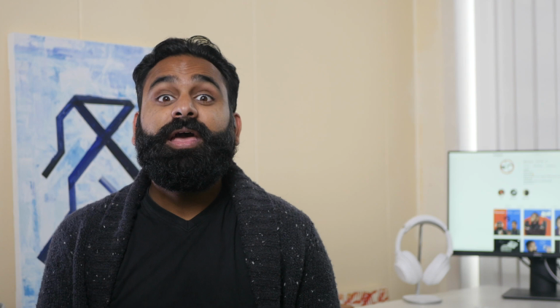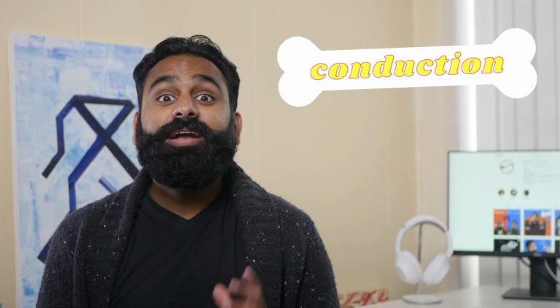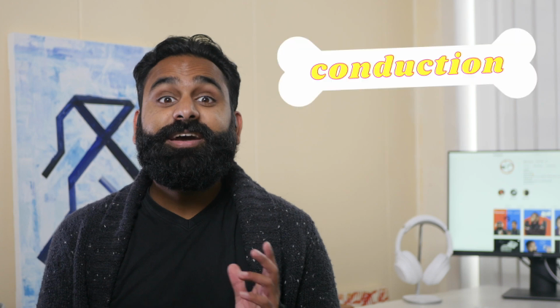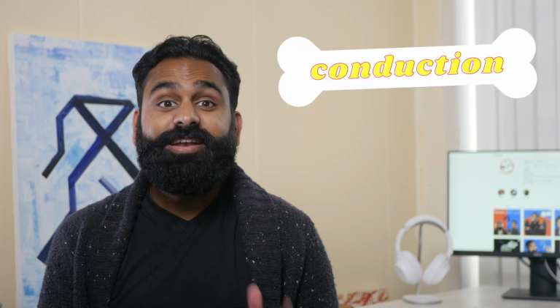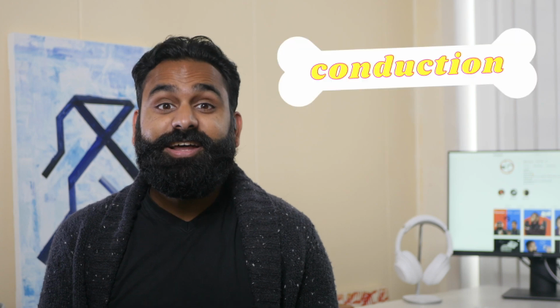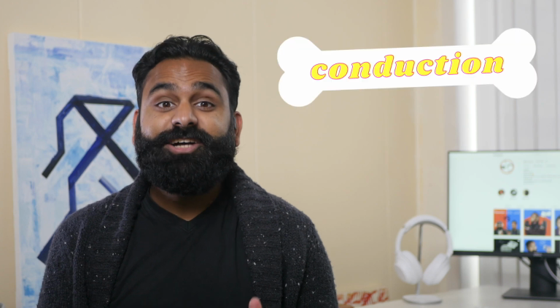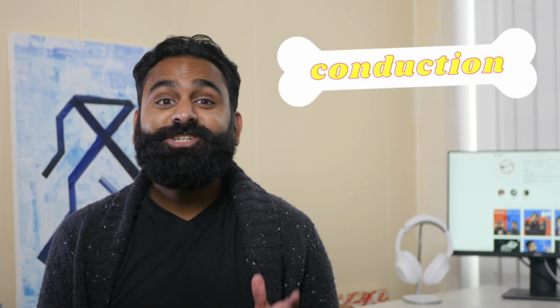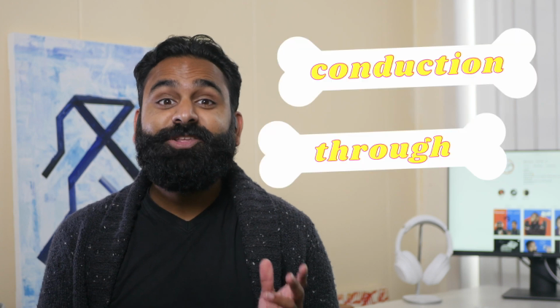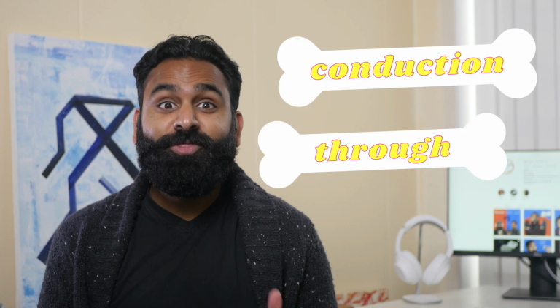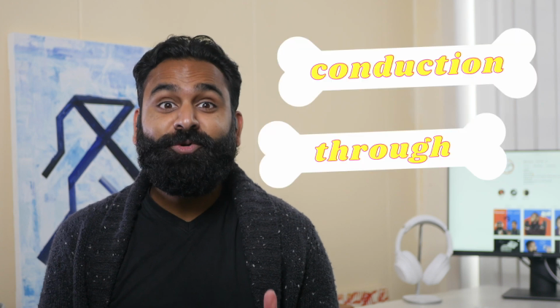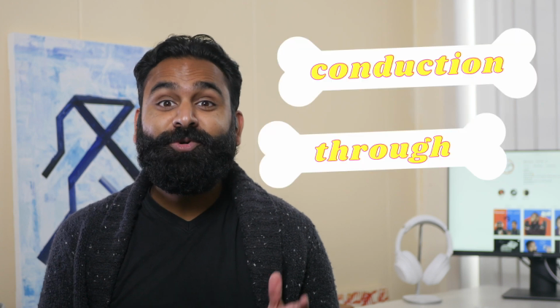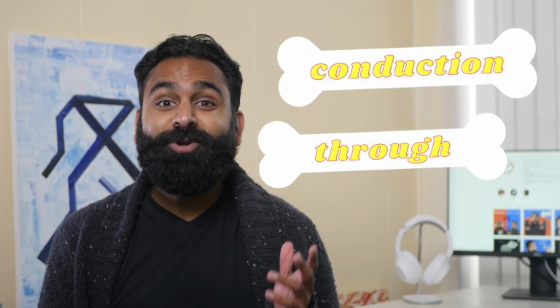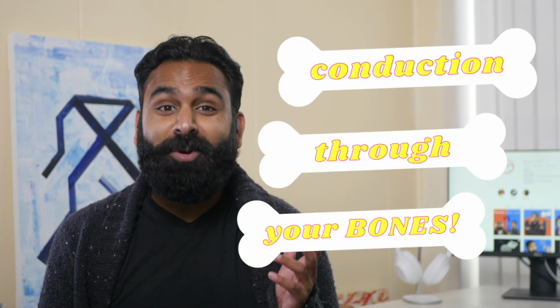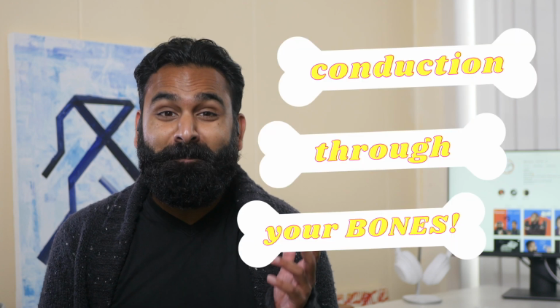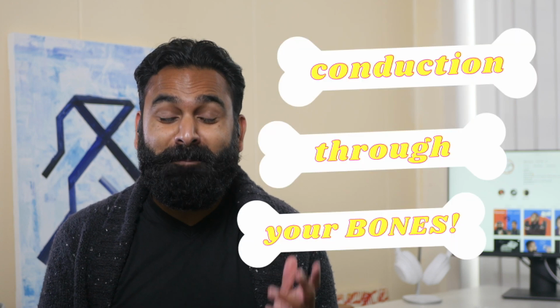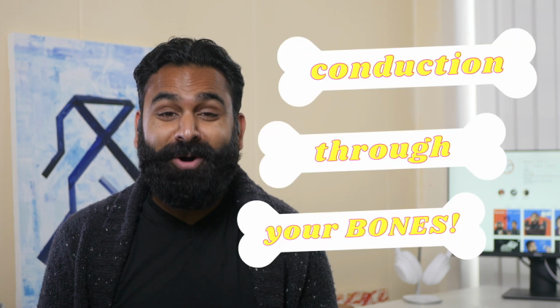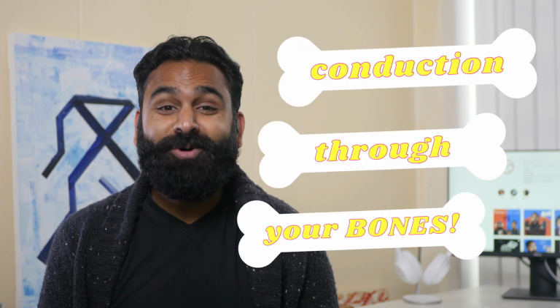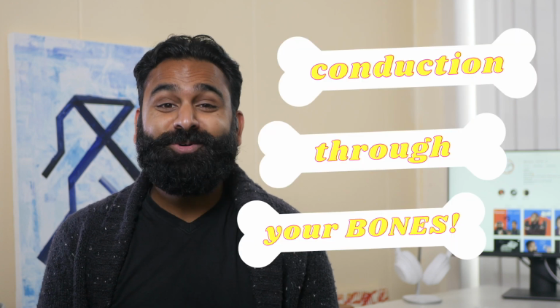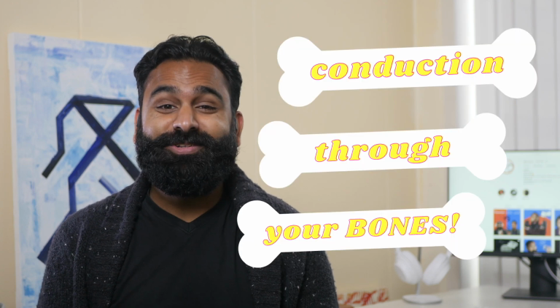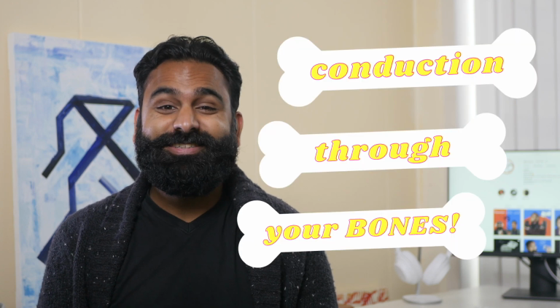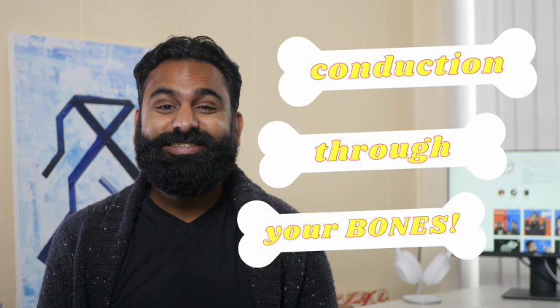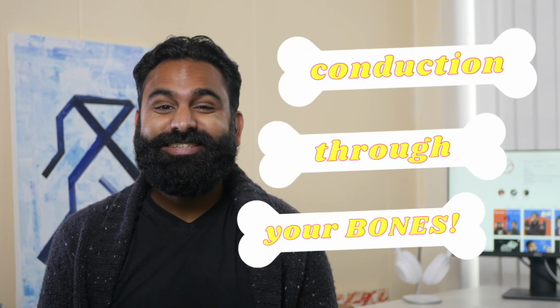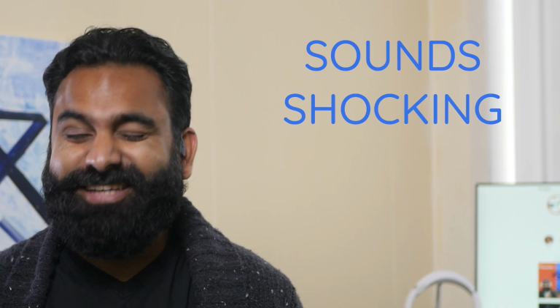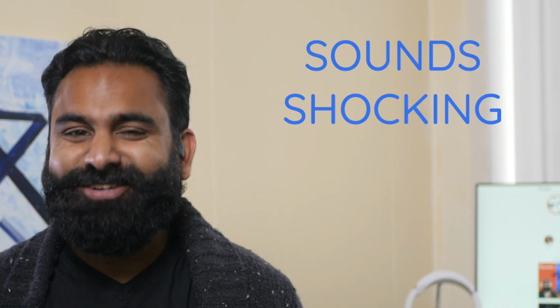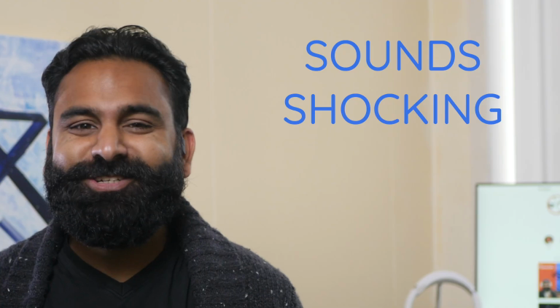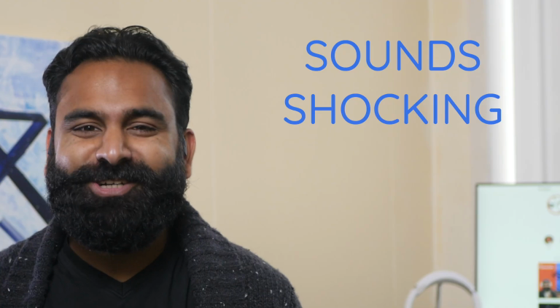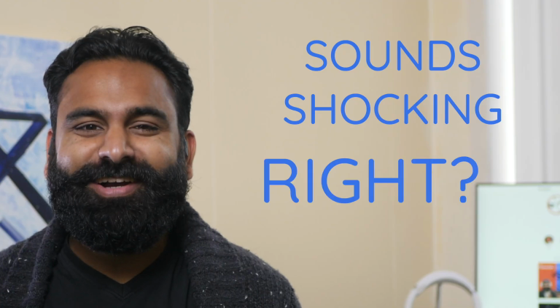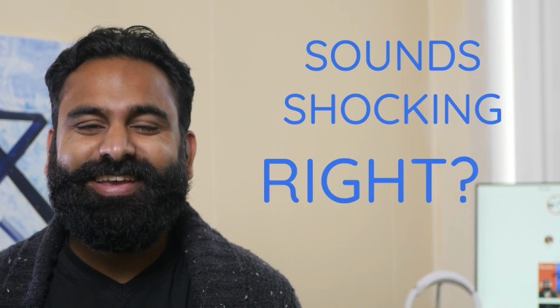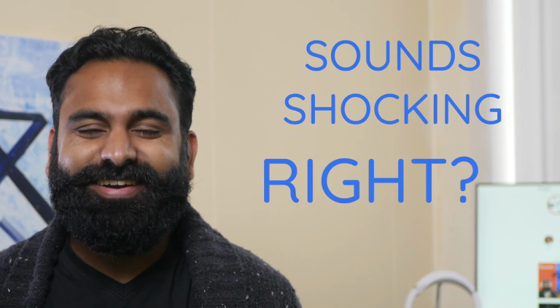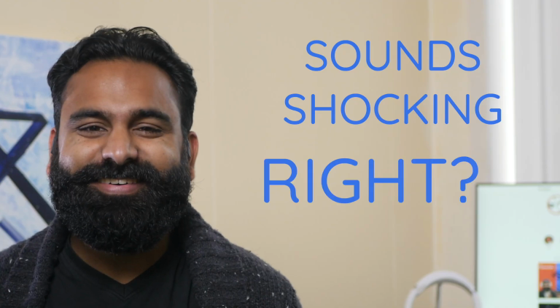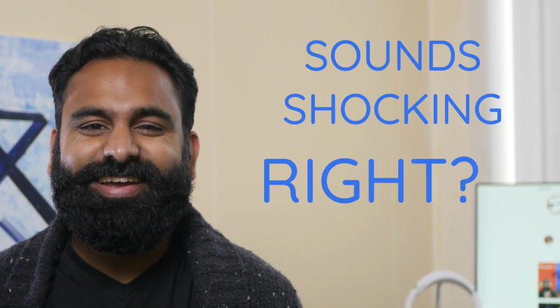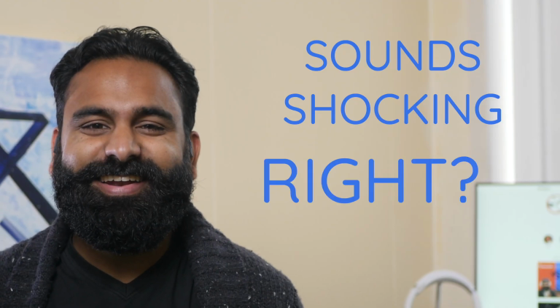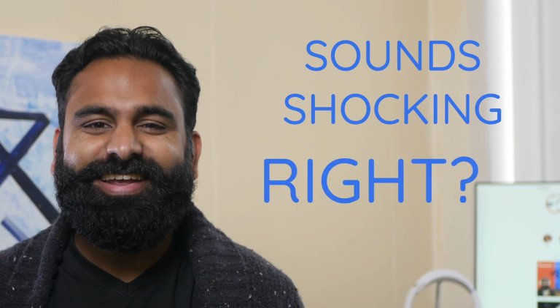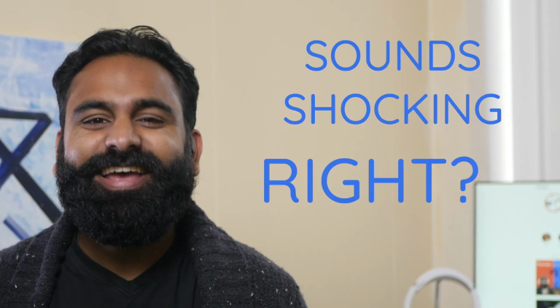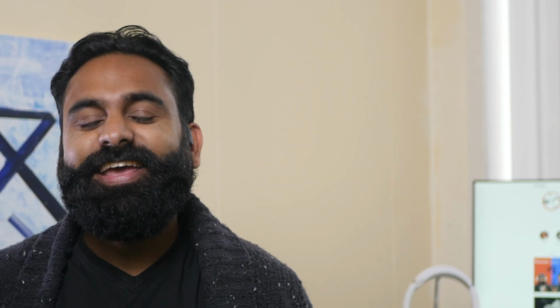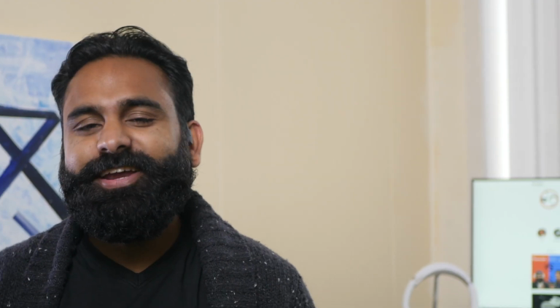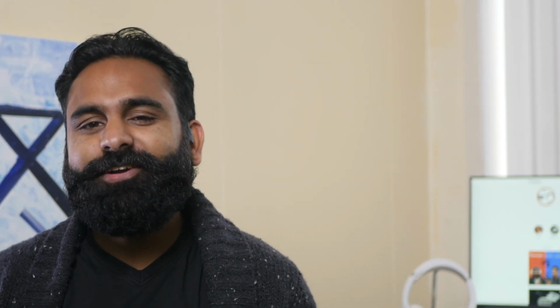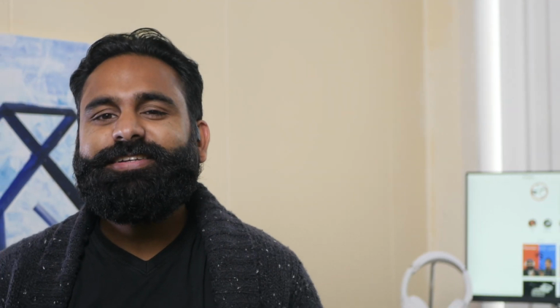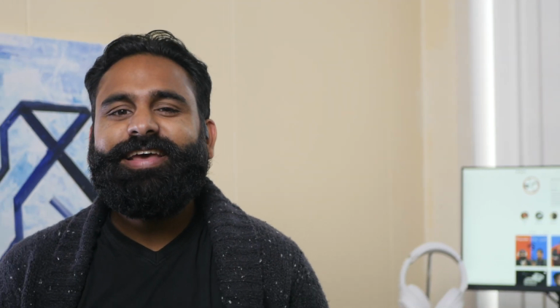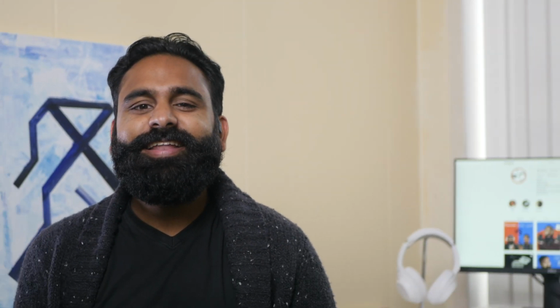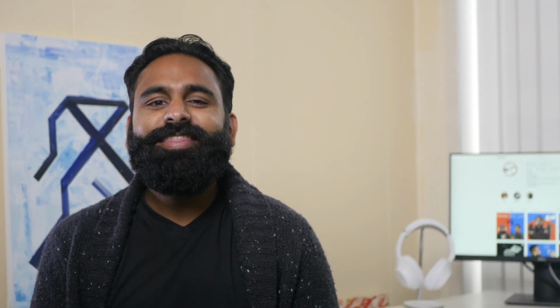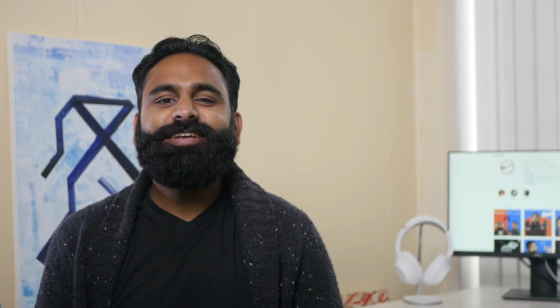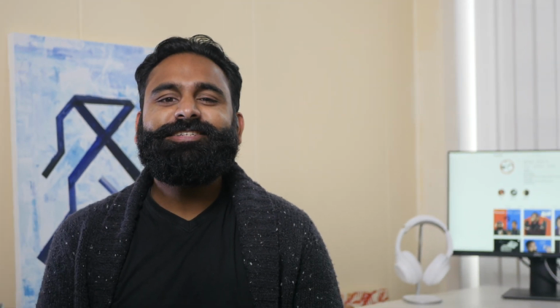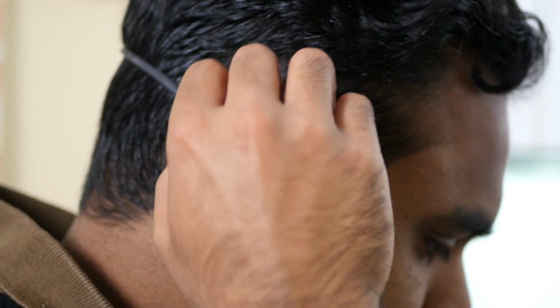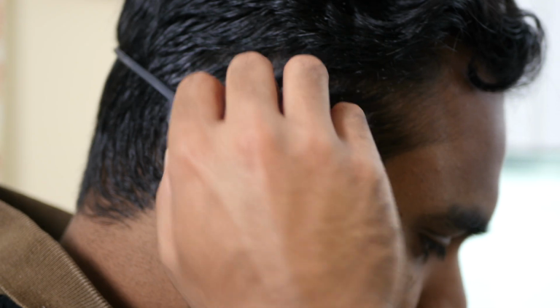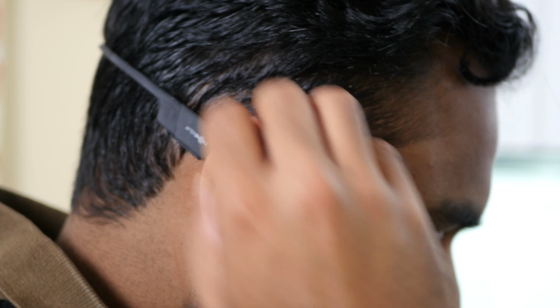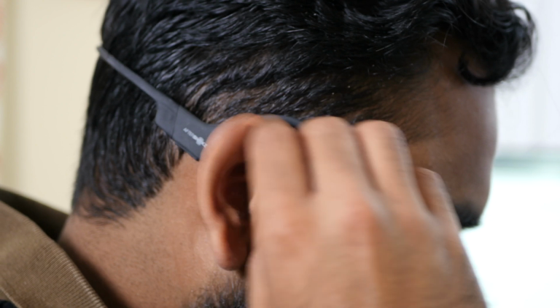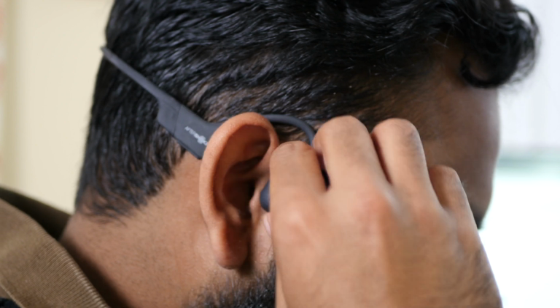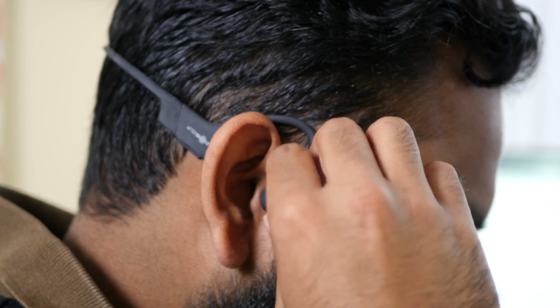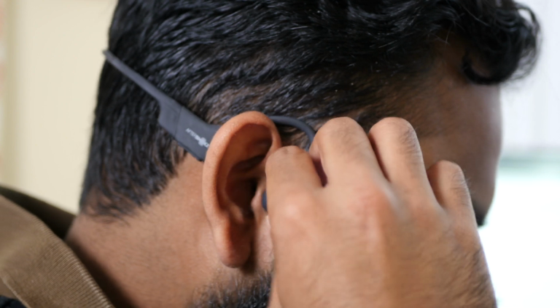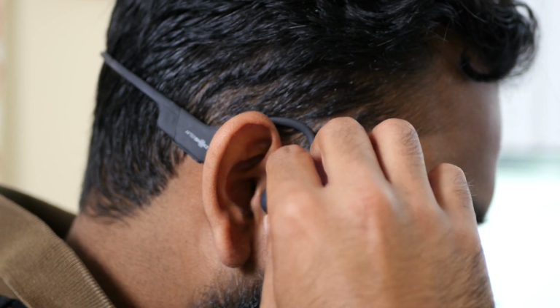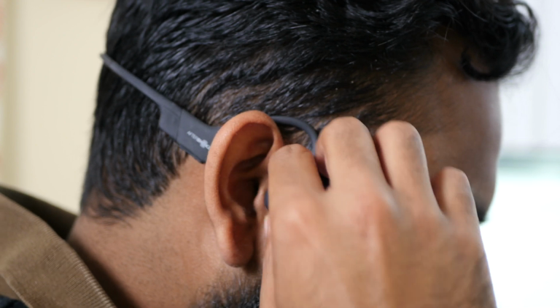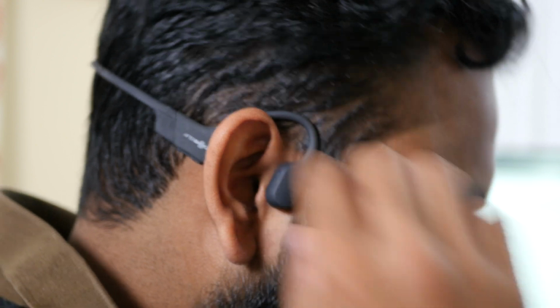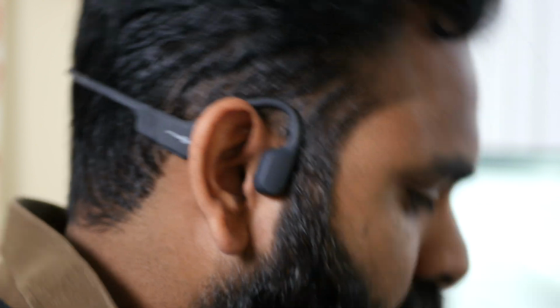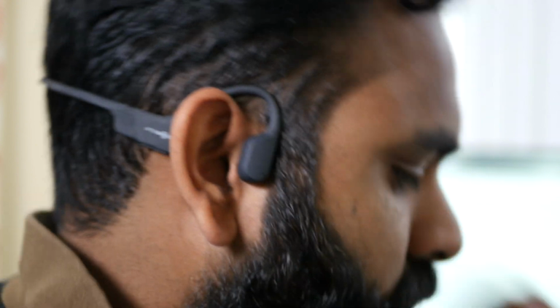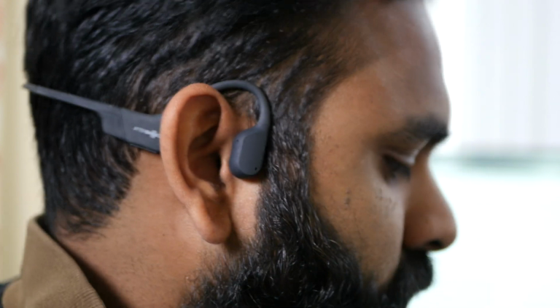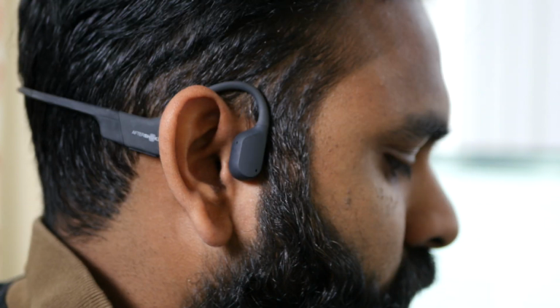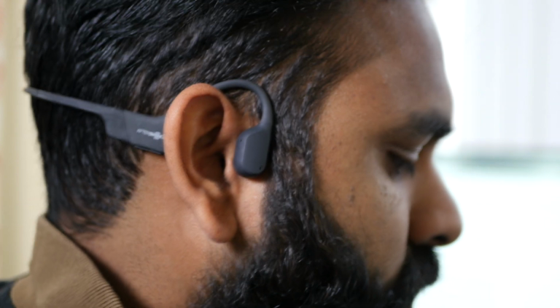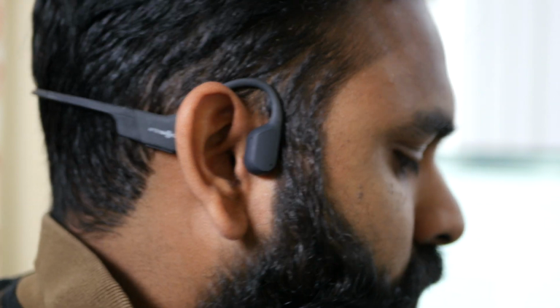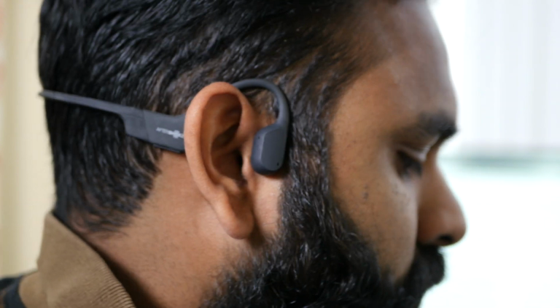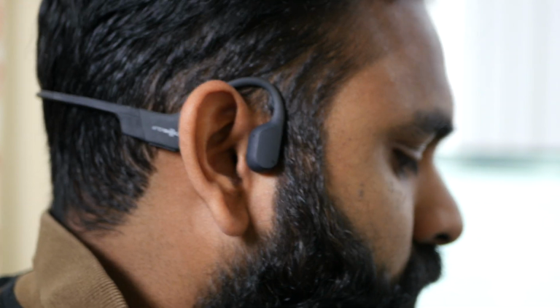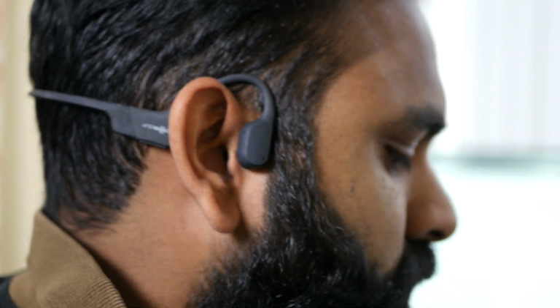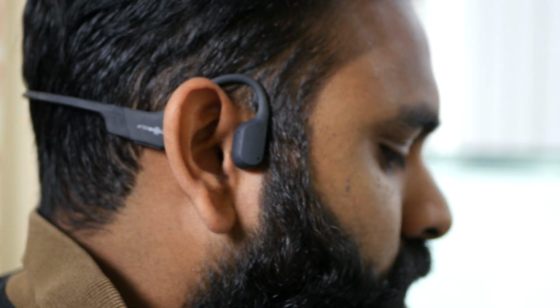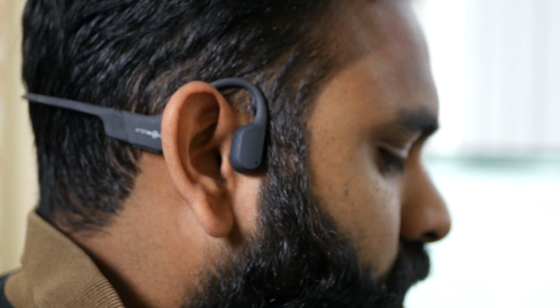Conduction through your bones. Sounds shocking, right? Here are 10 things to consider when buying bone conduction headphones.